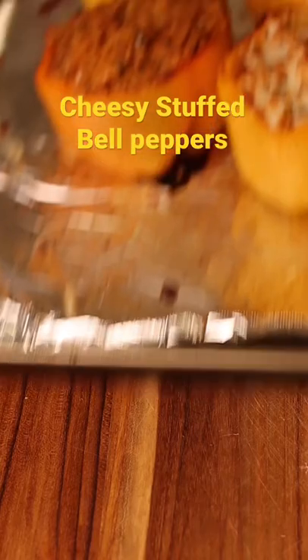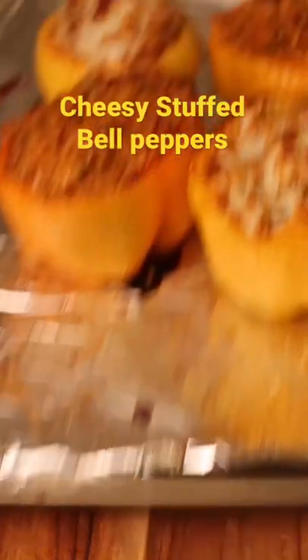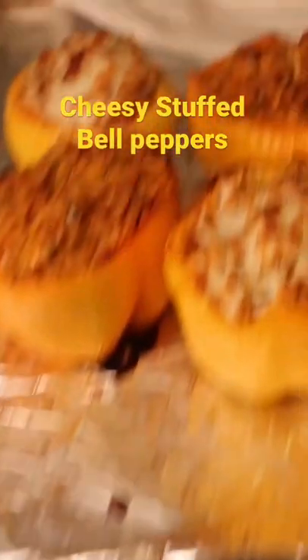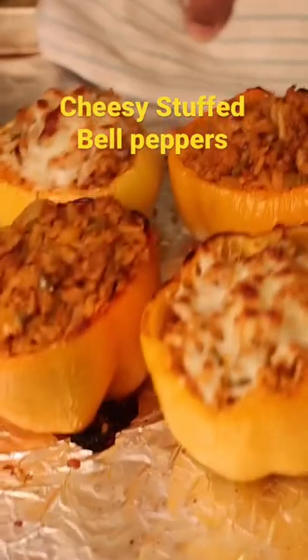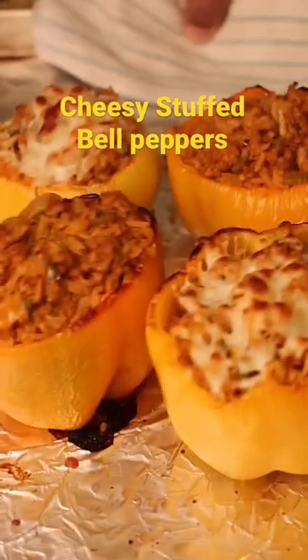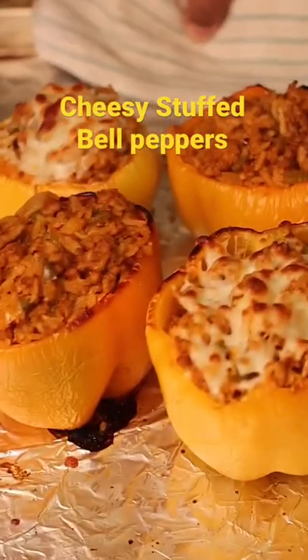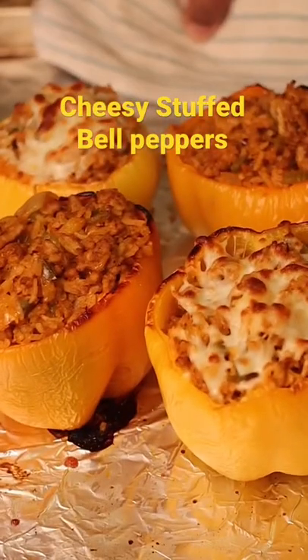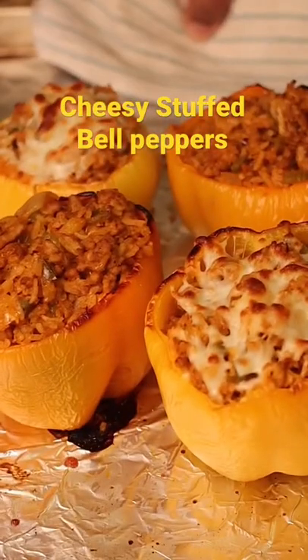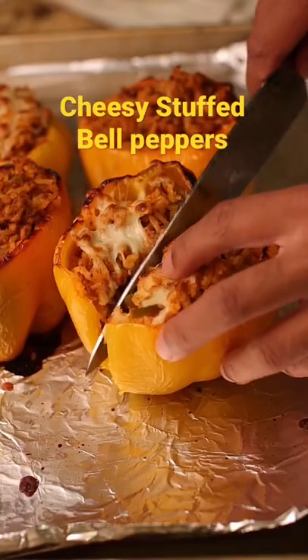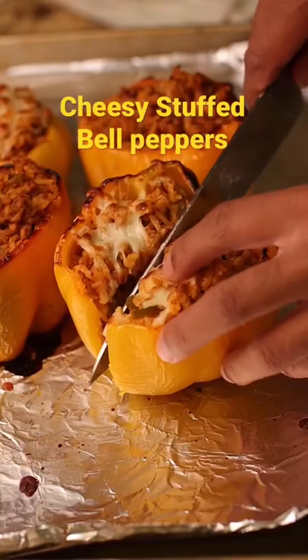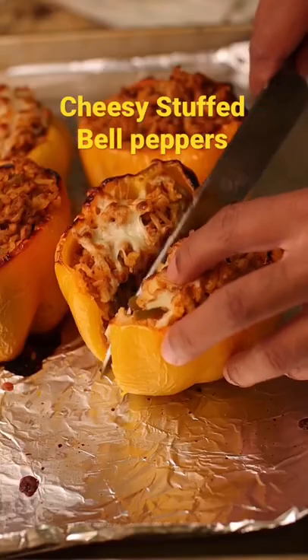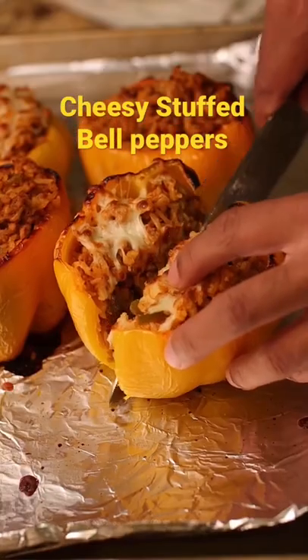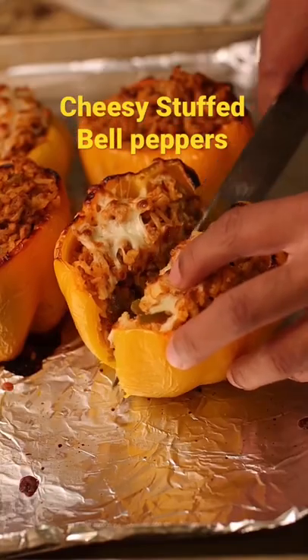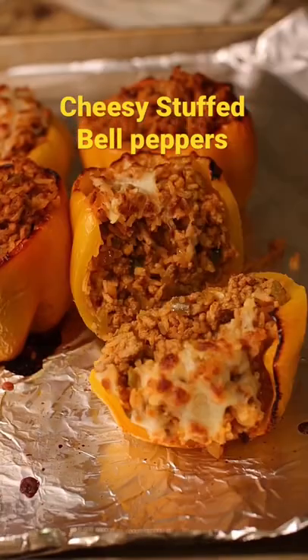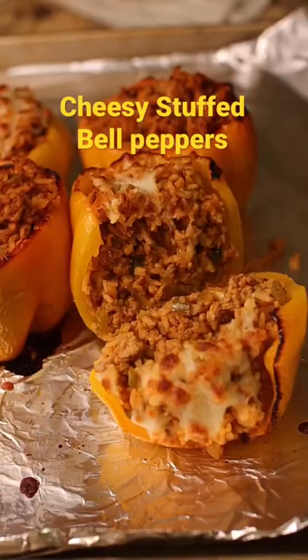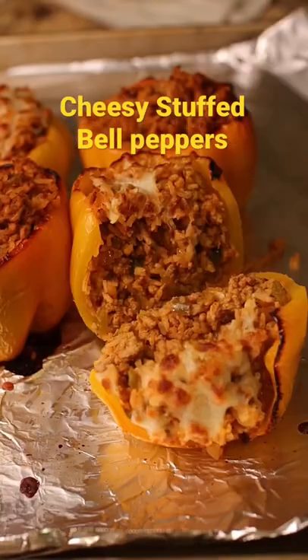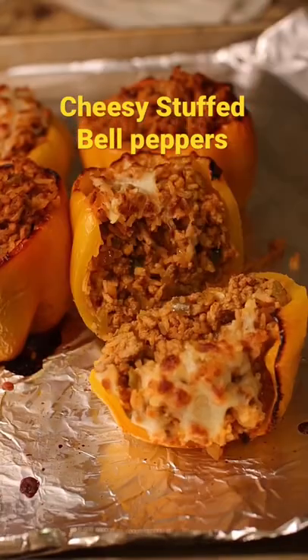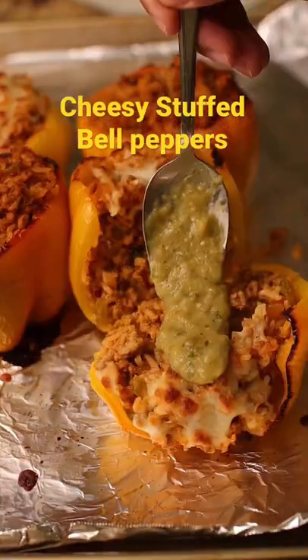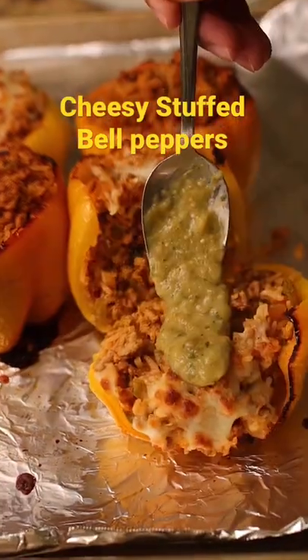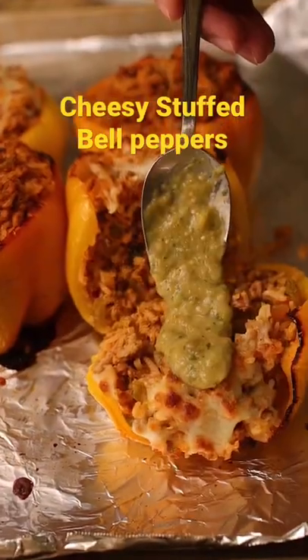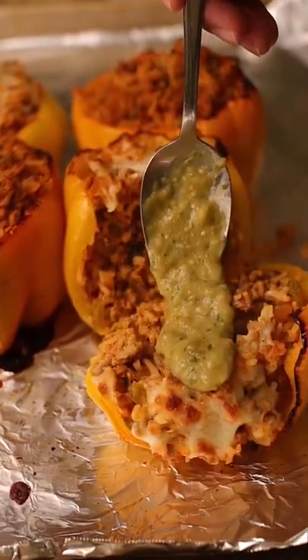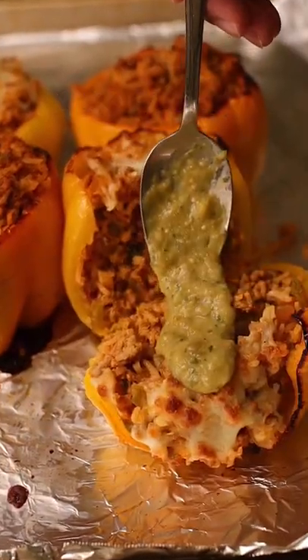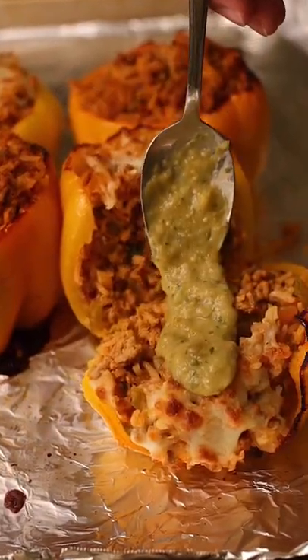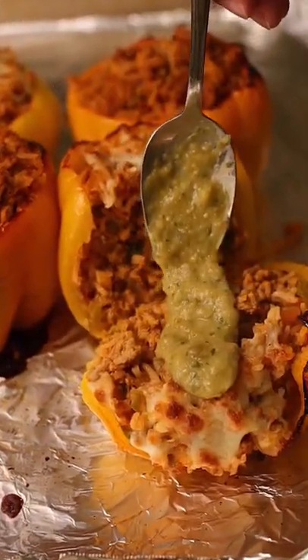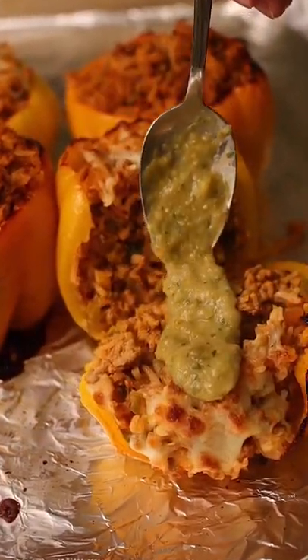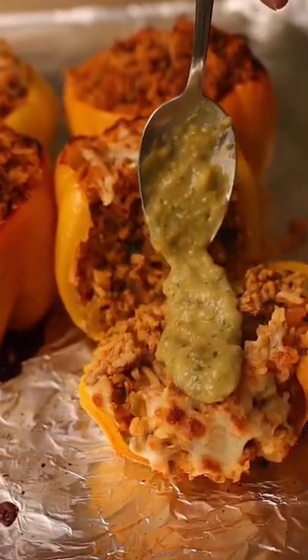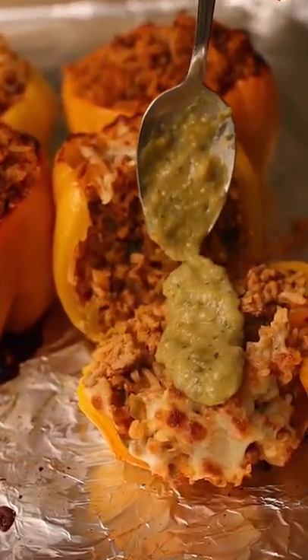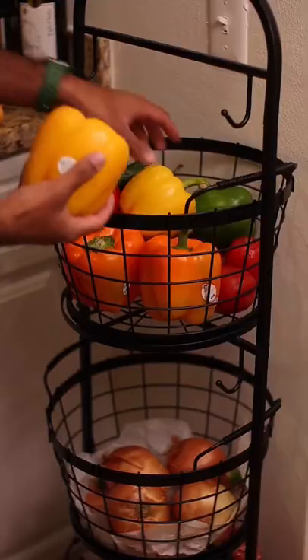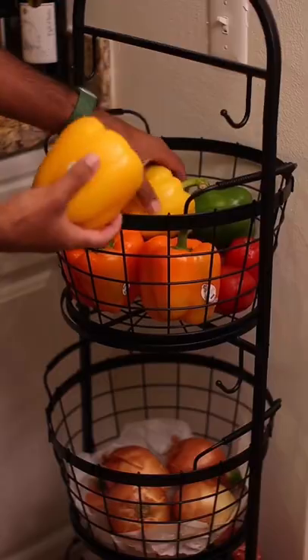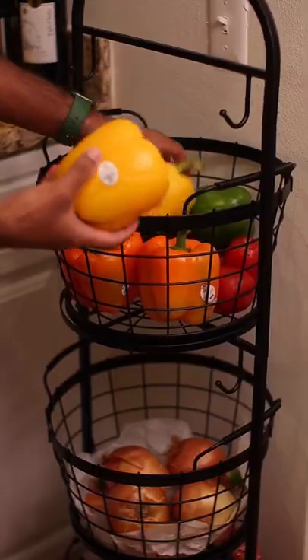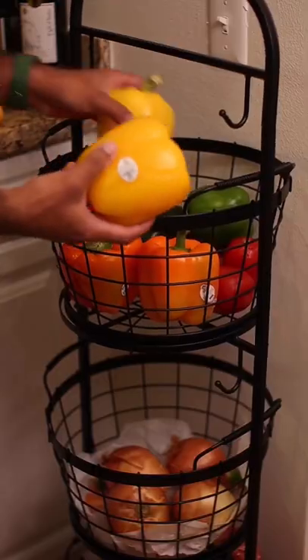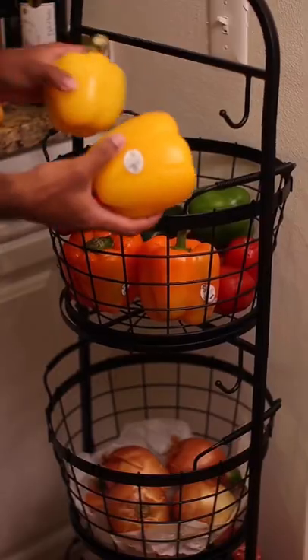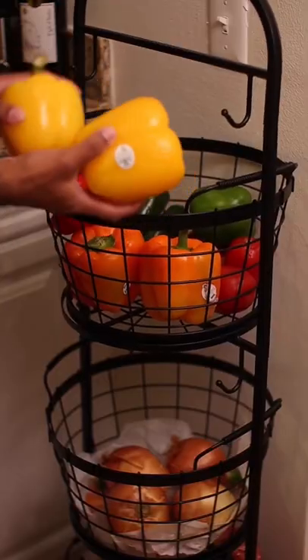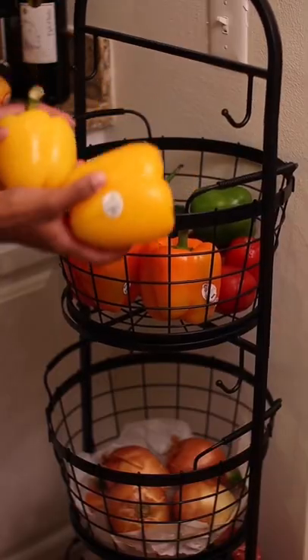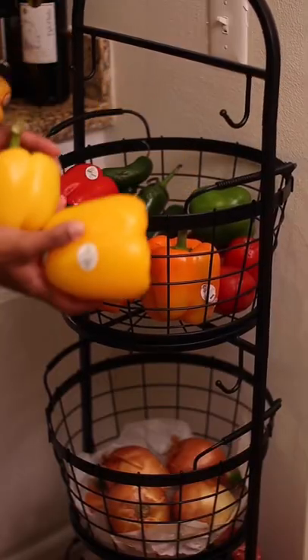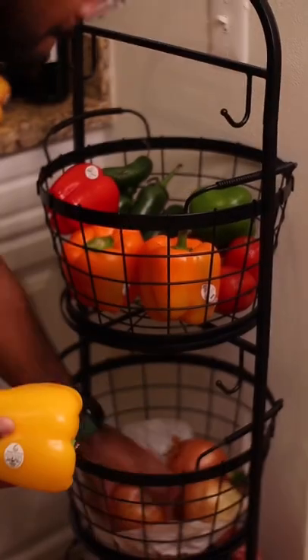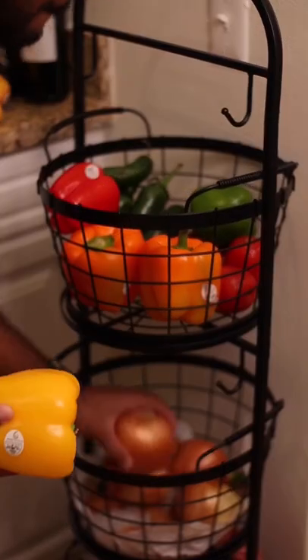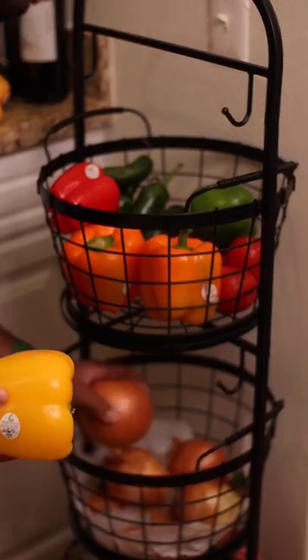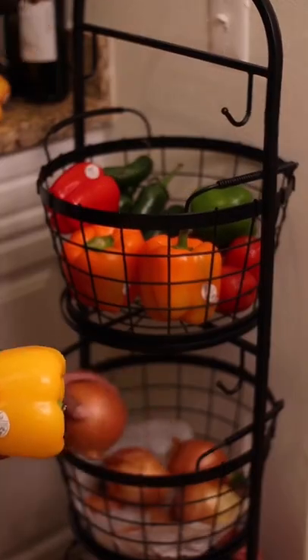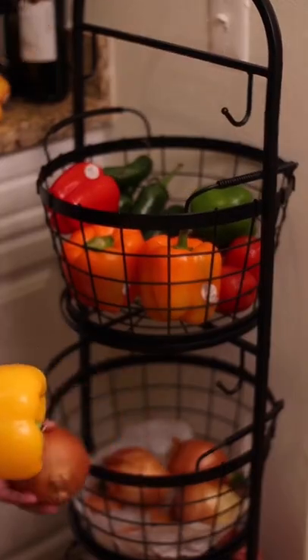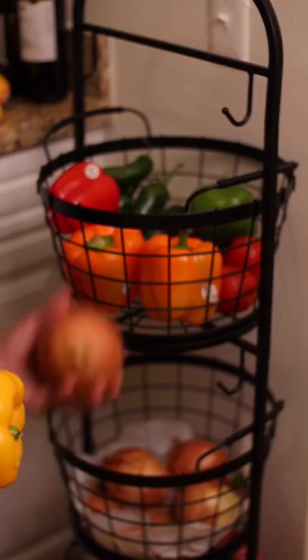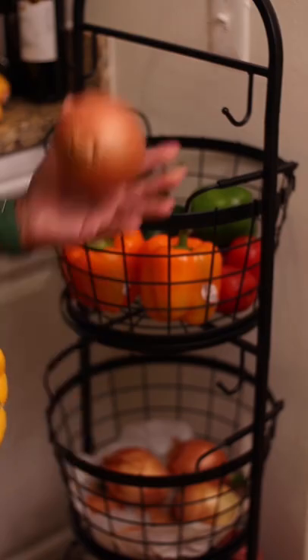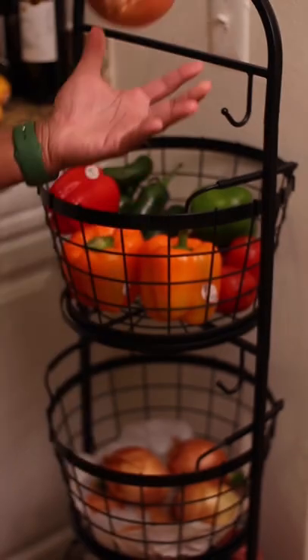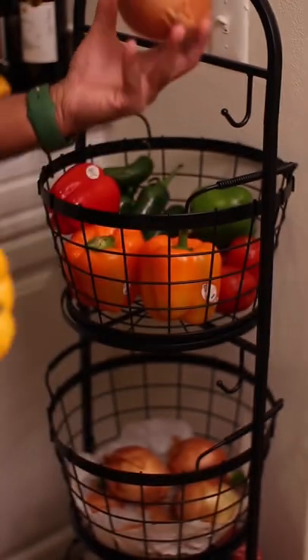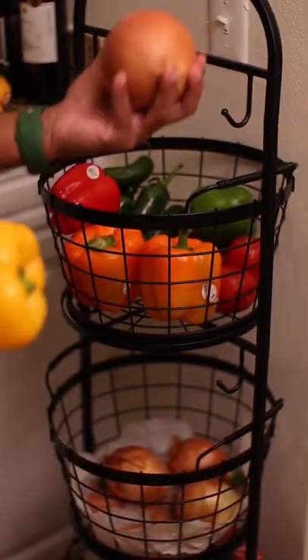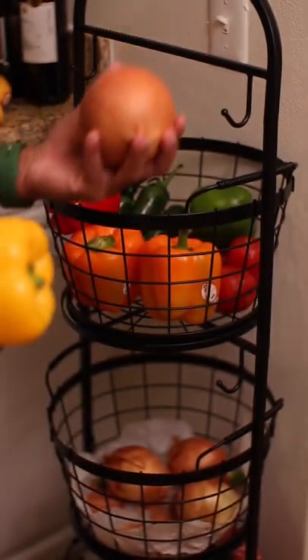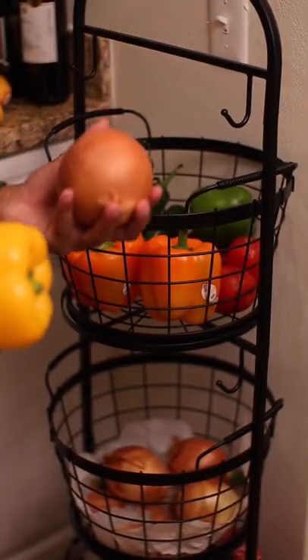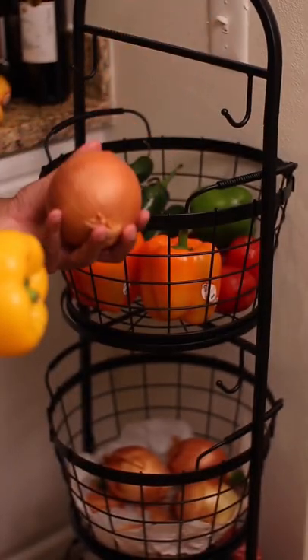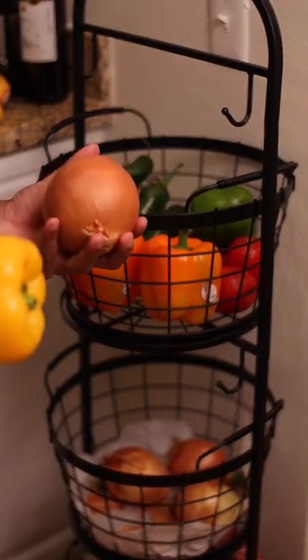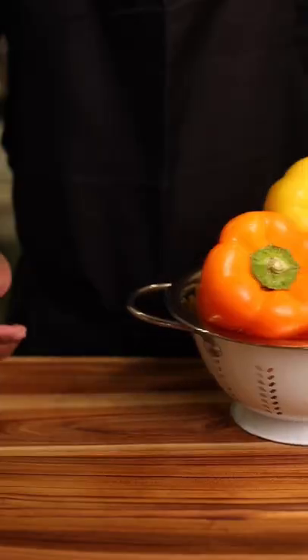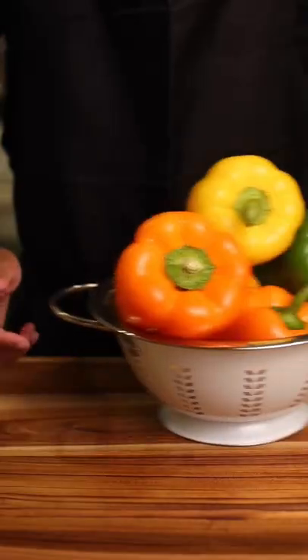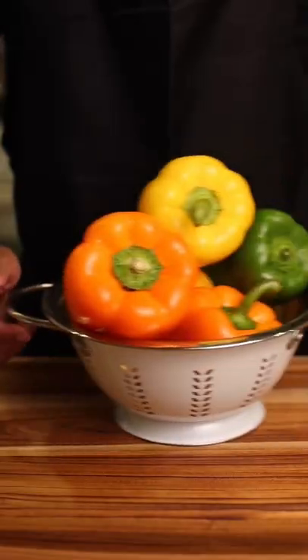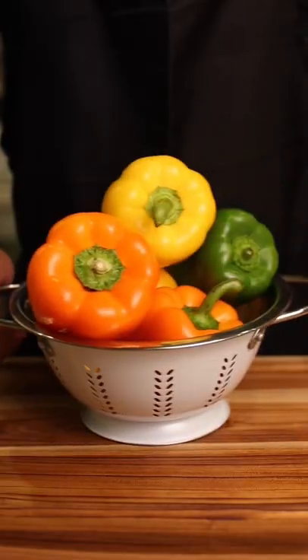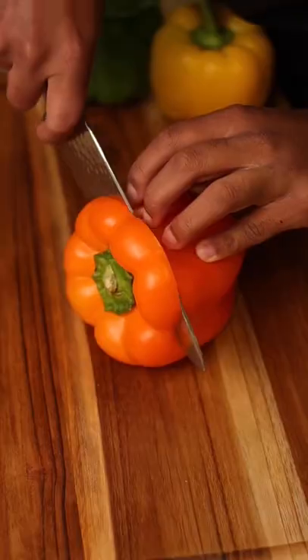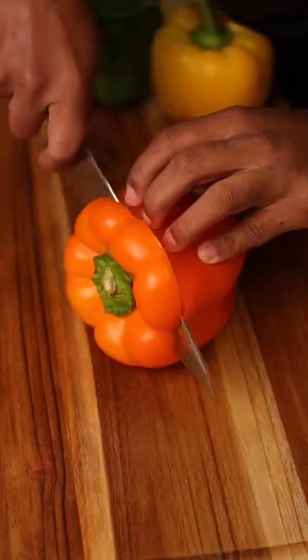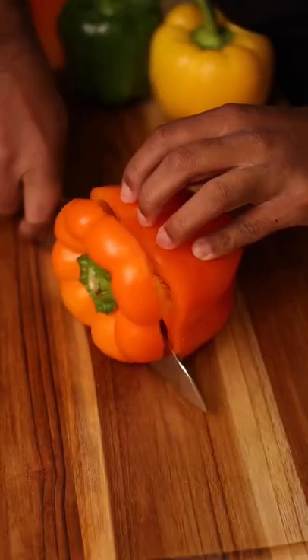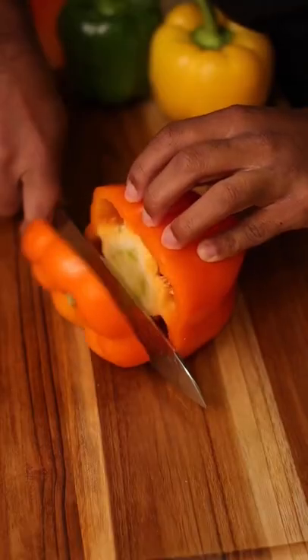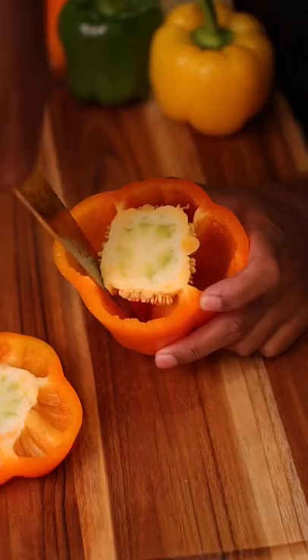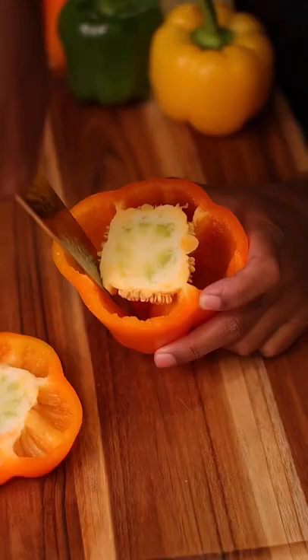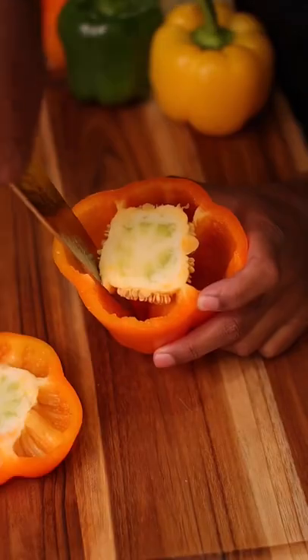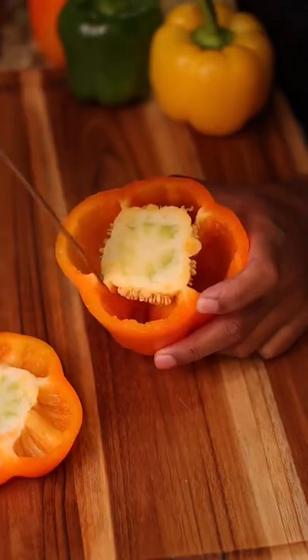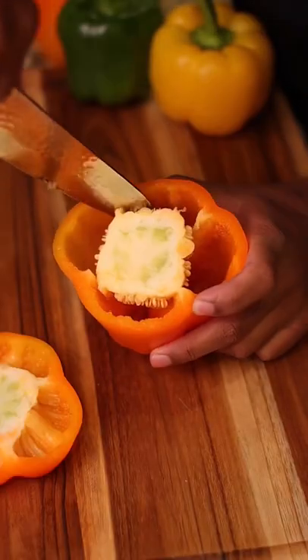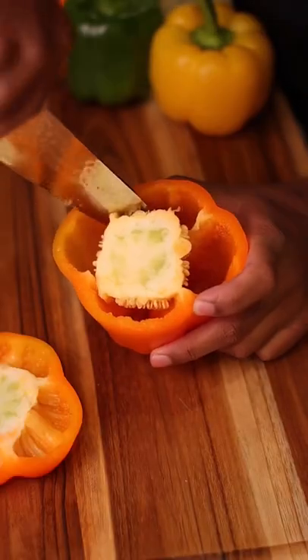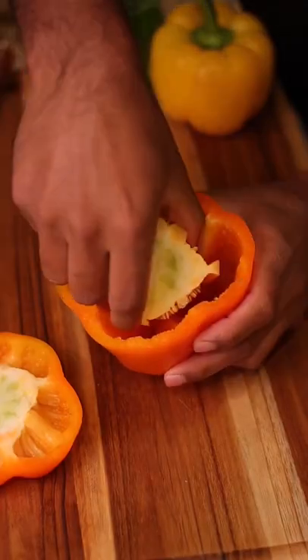Cheesy stuffed bell peppers seasoned from the heart. I can fix that. These cheesy stuffed bell peppers are a quick and easy meal that feels like a cheat meal but it's not.